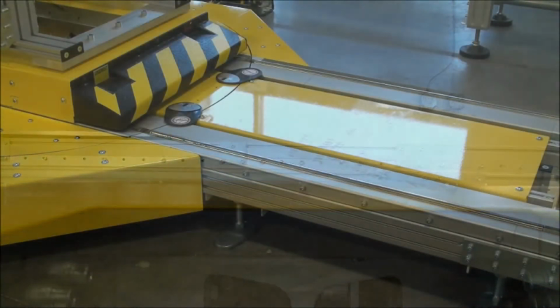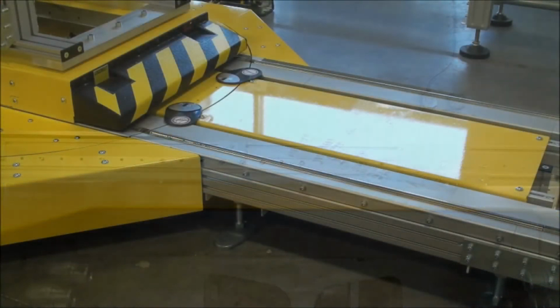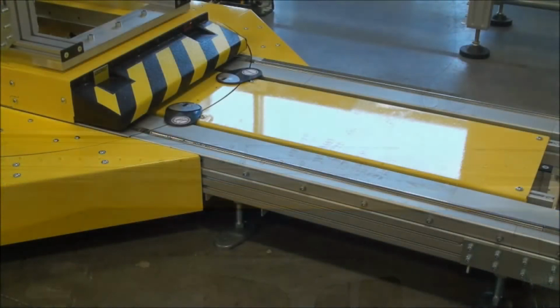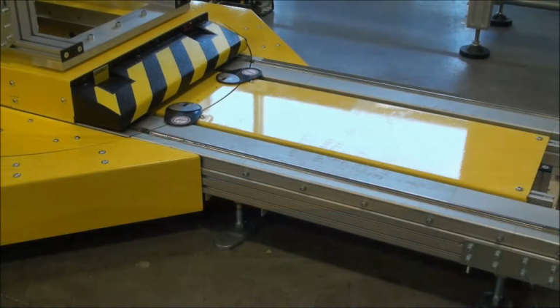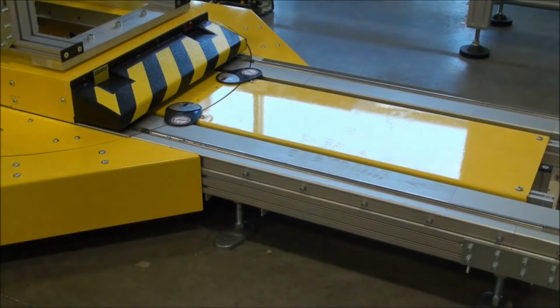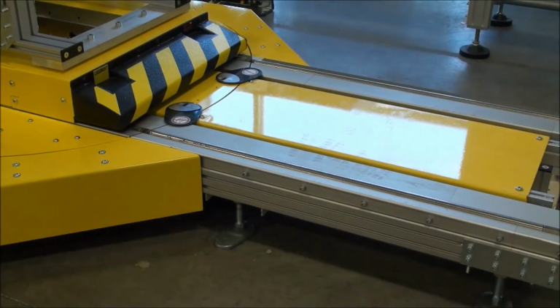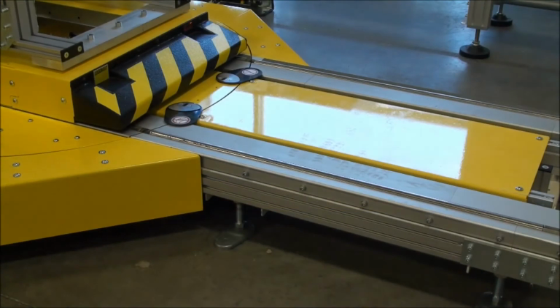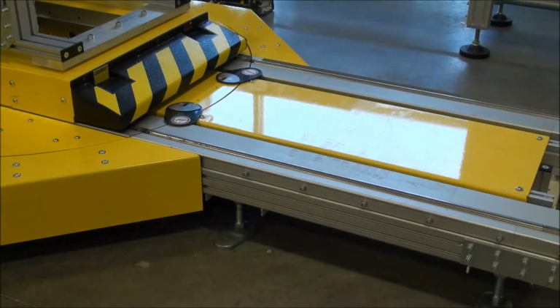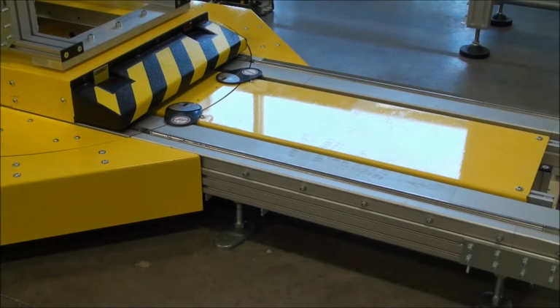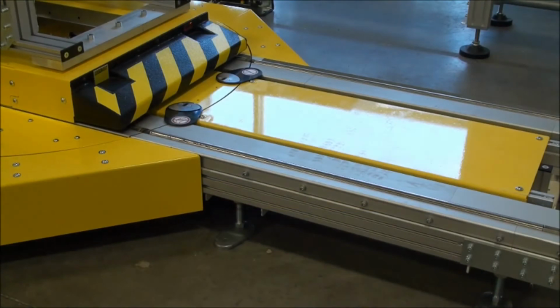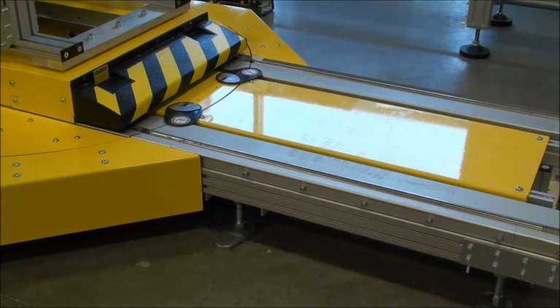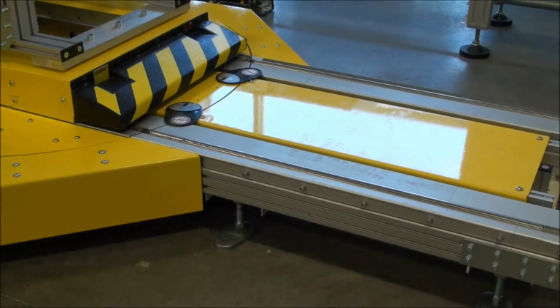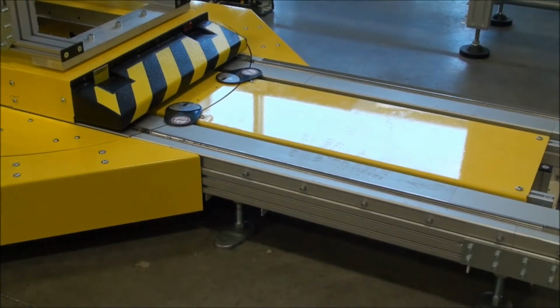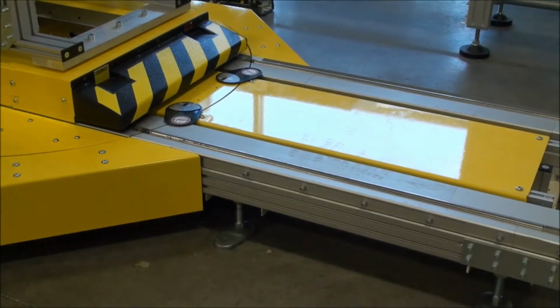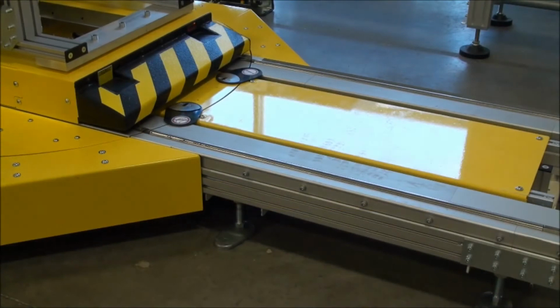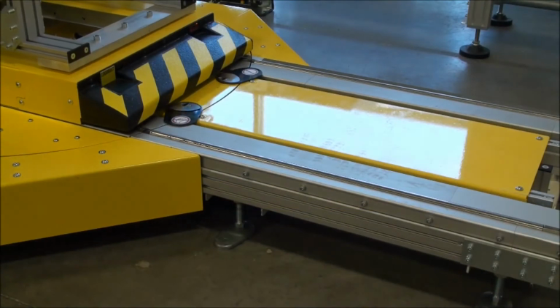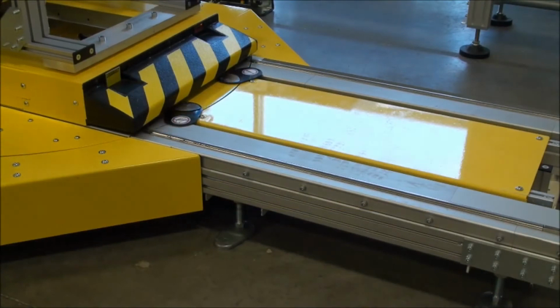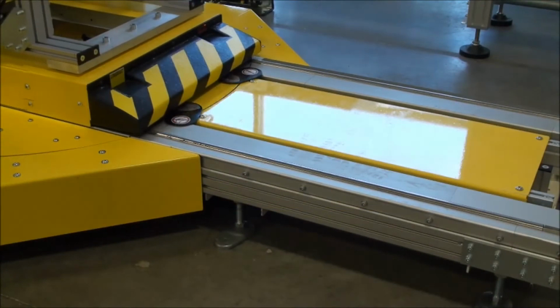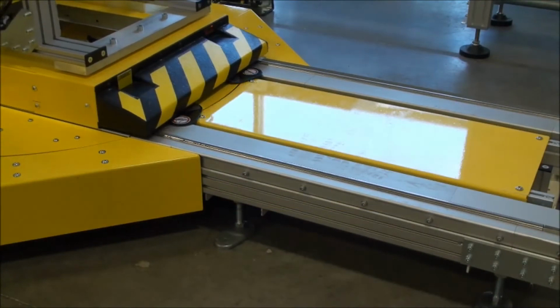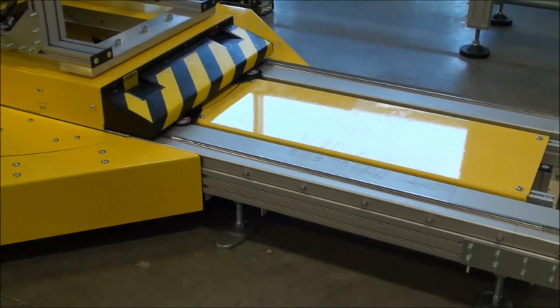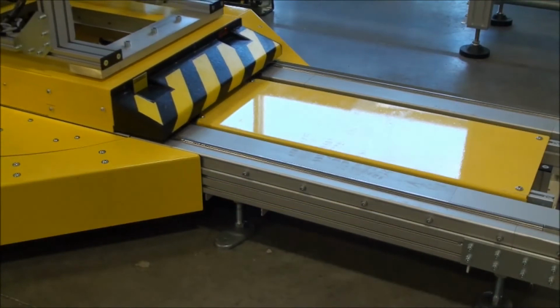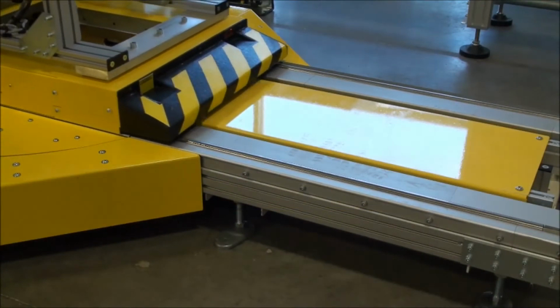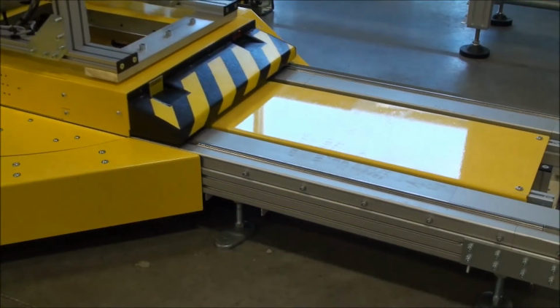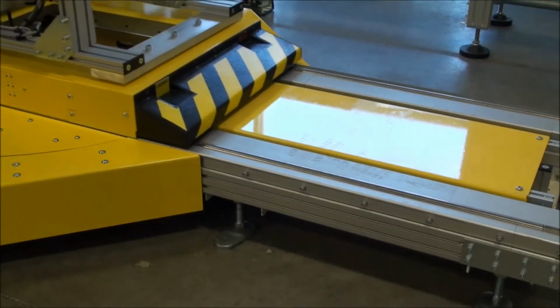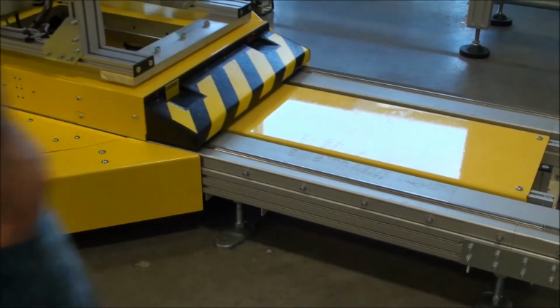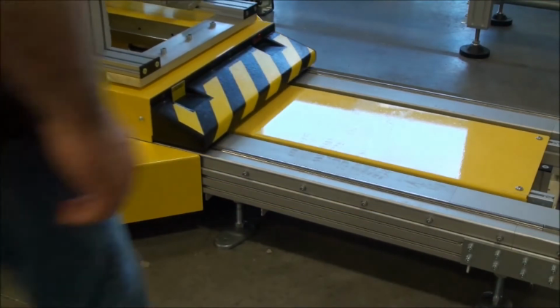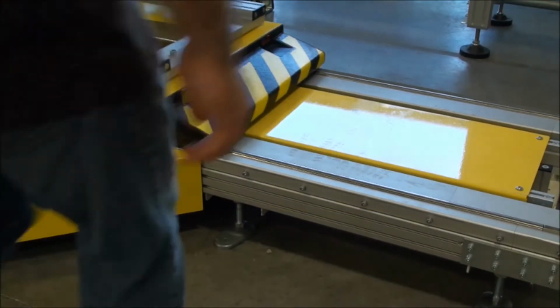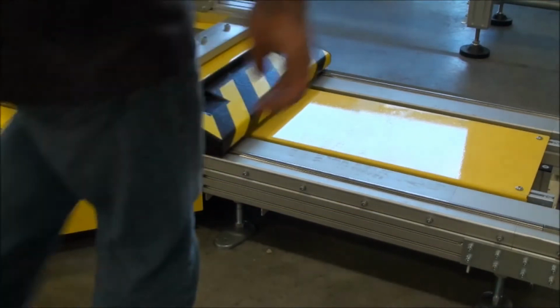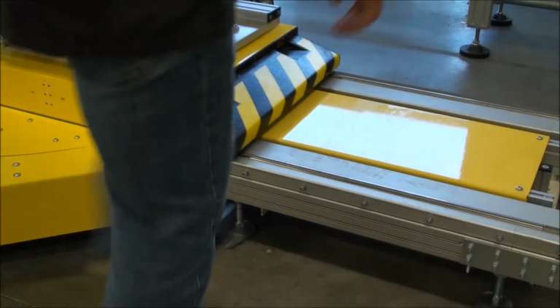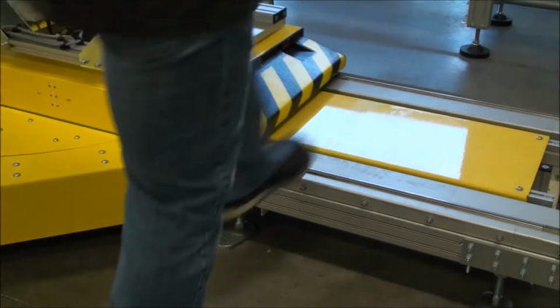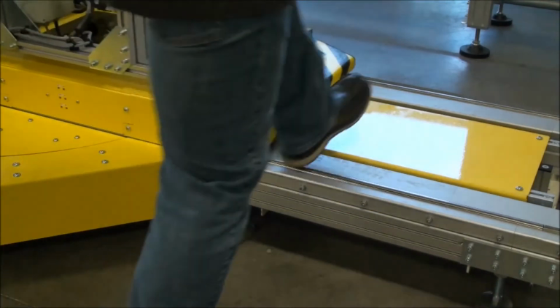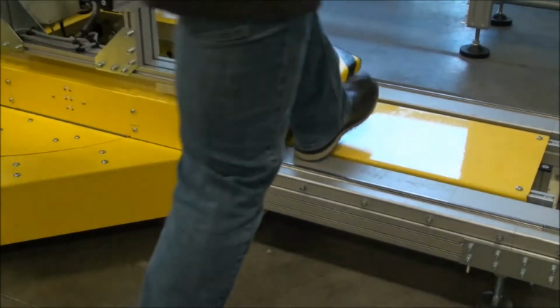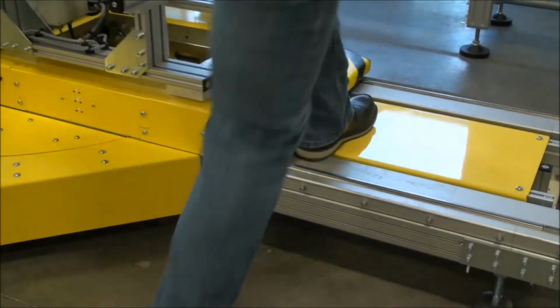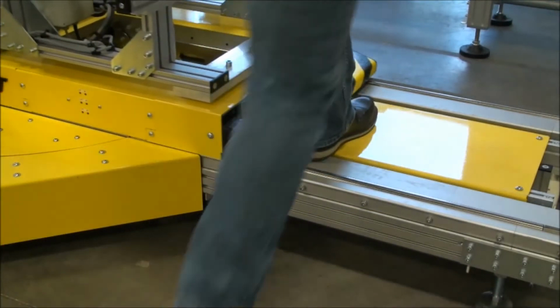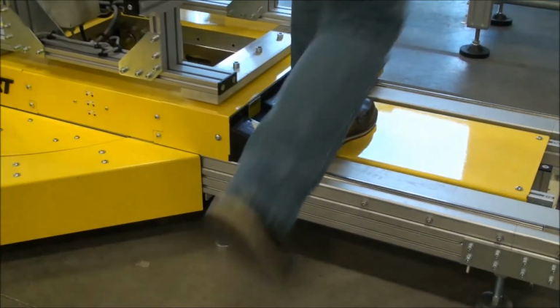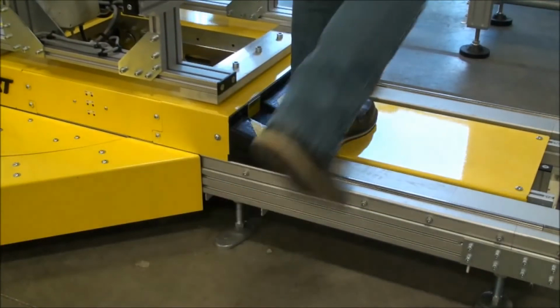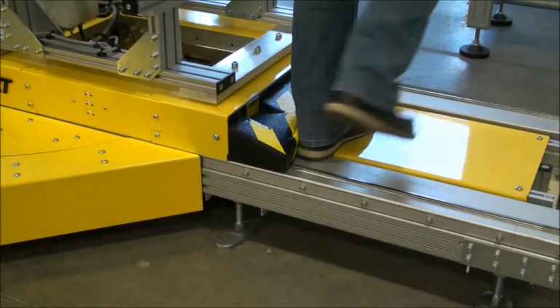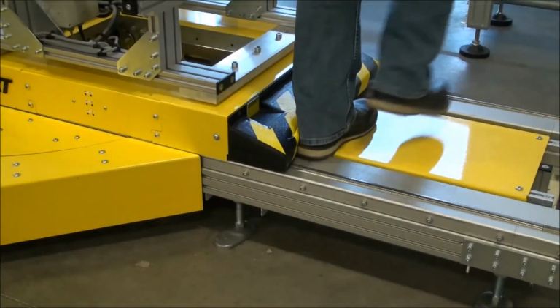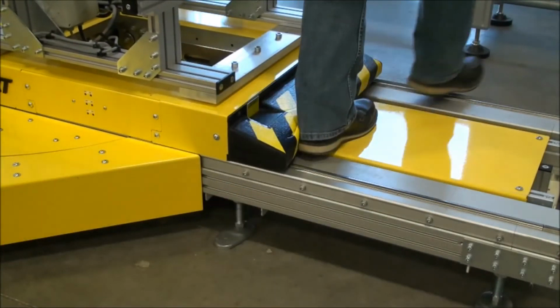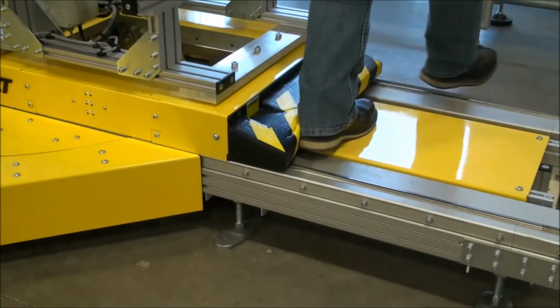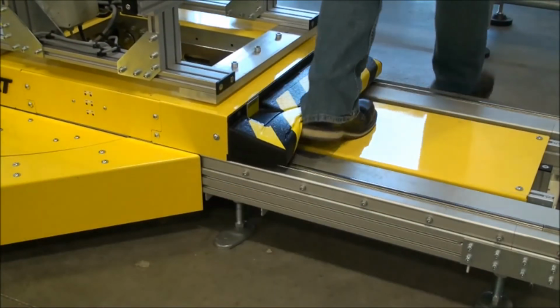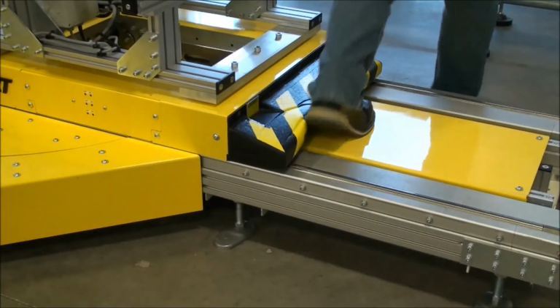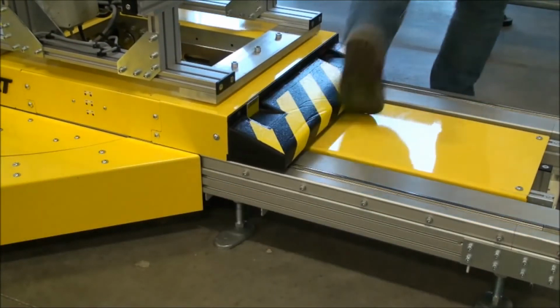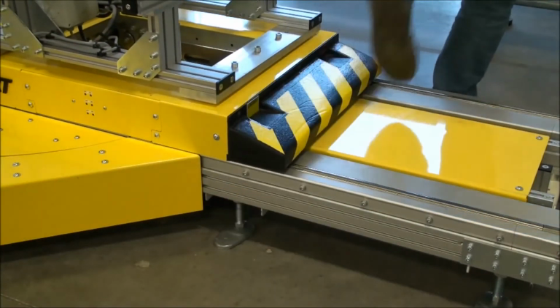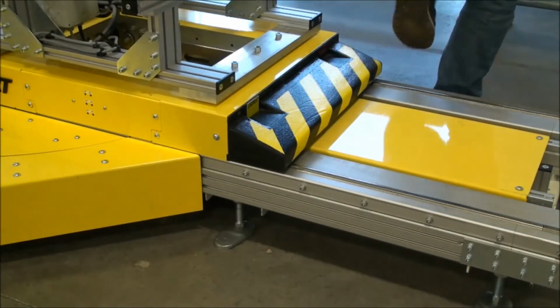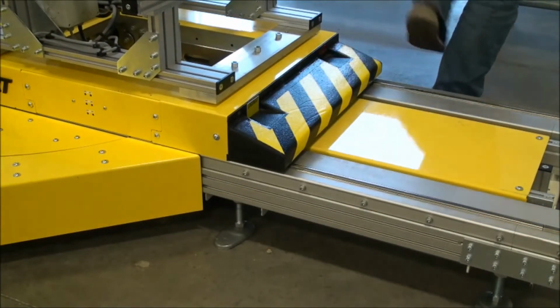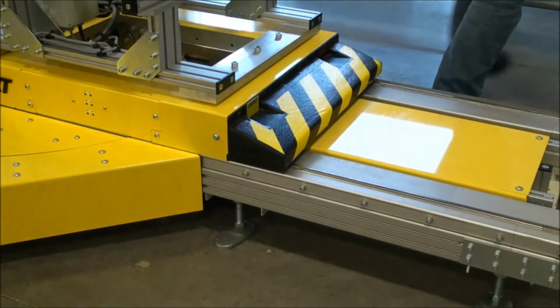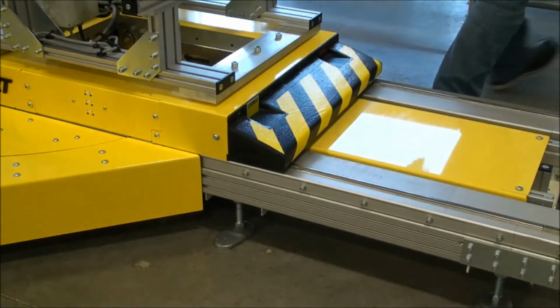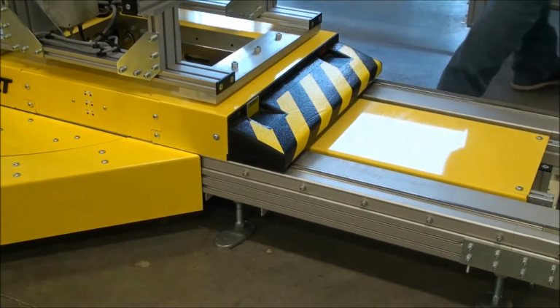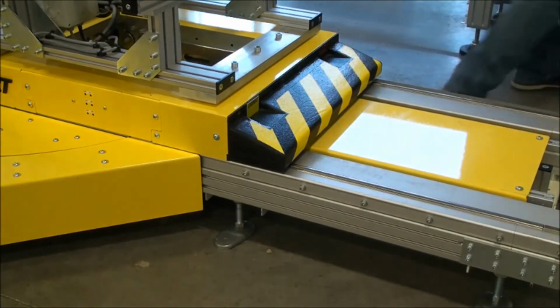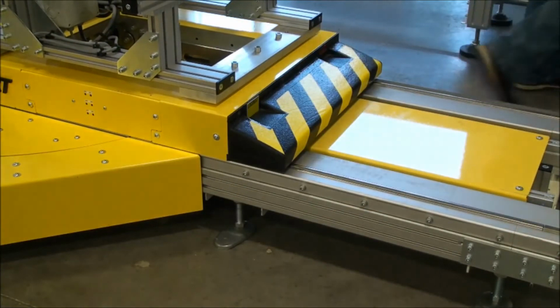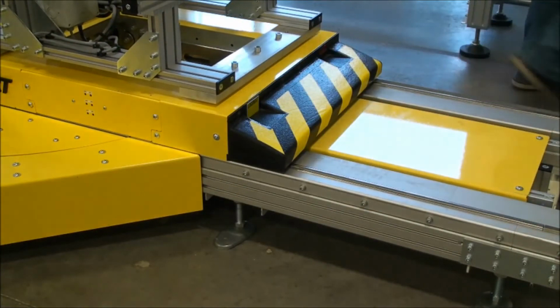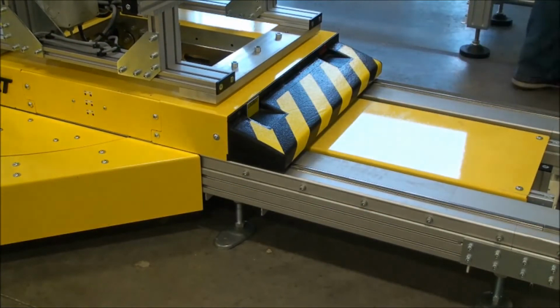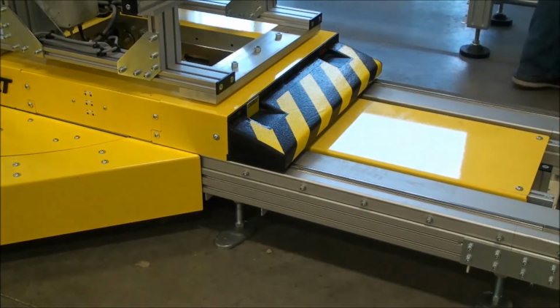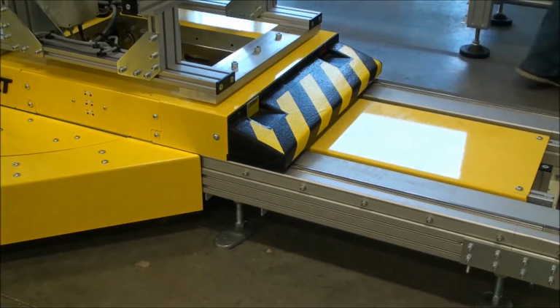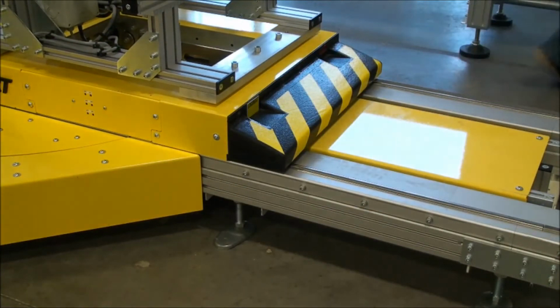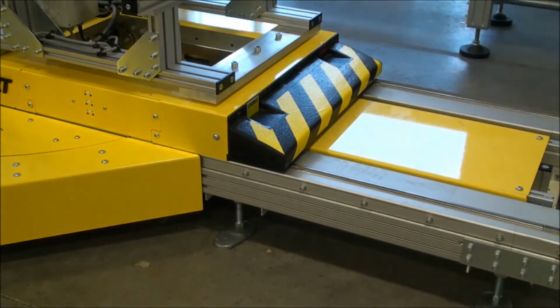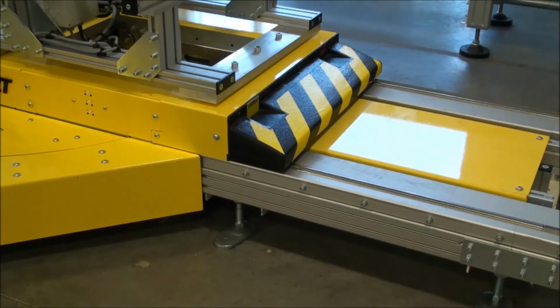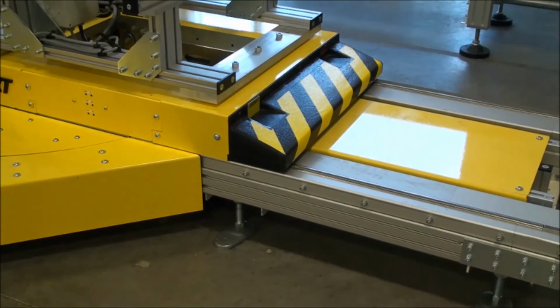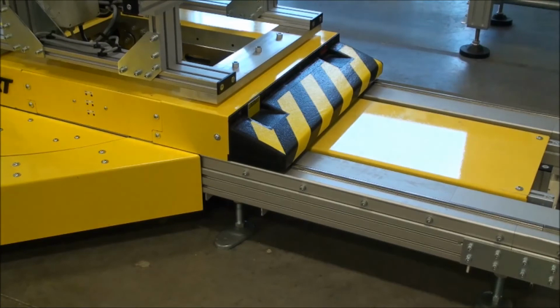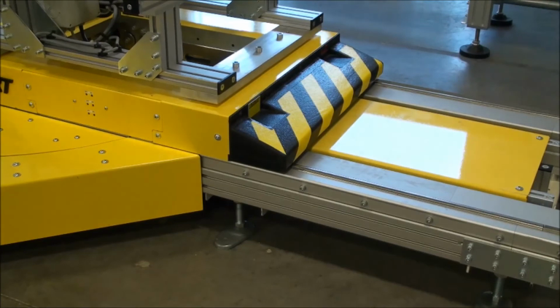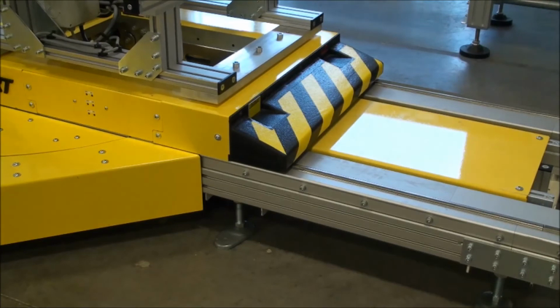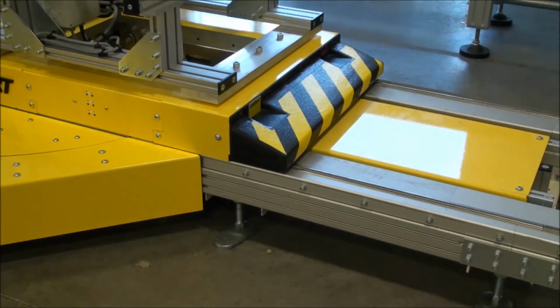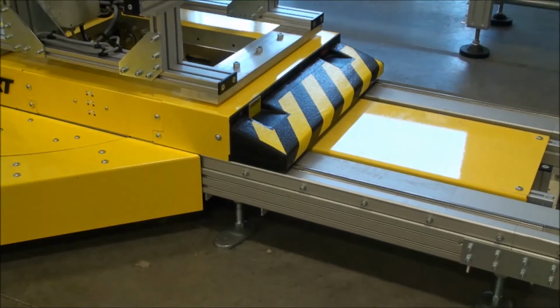Additionally, in the event of a power outage or activation of an e-stop, the cart will also come to a full stop.